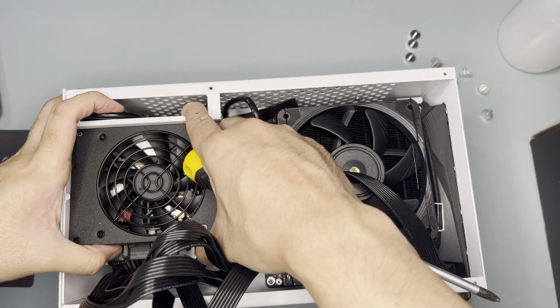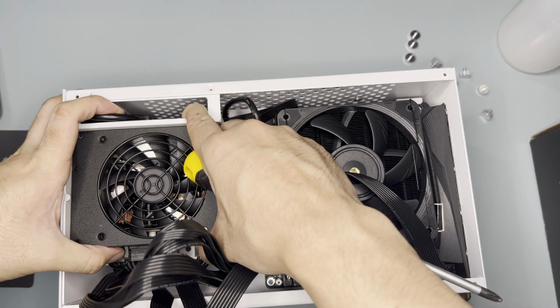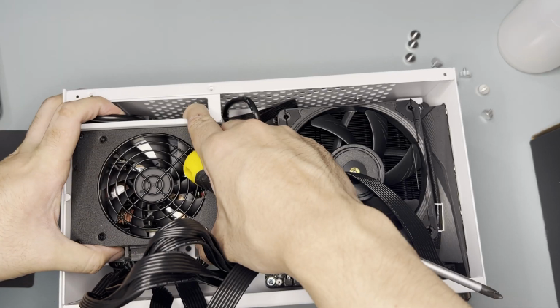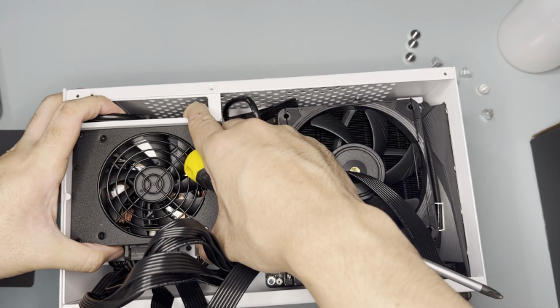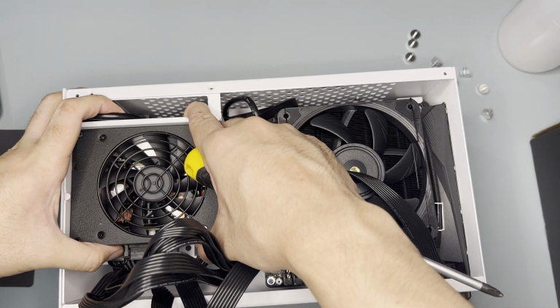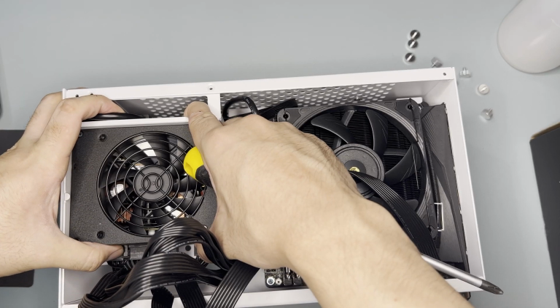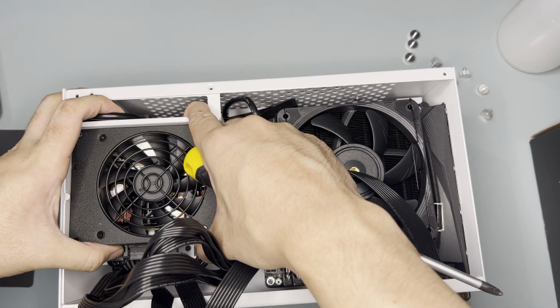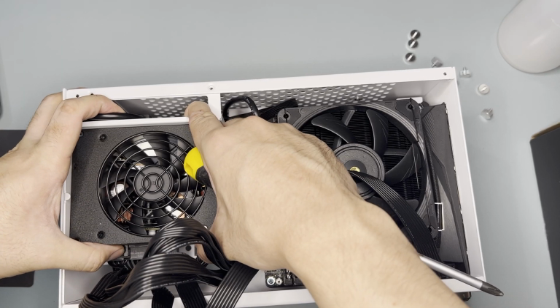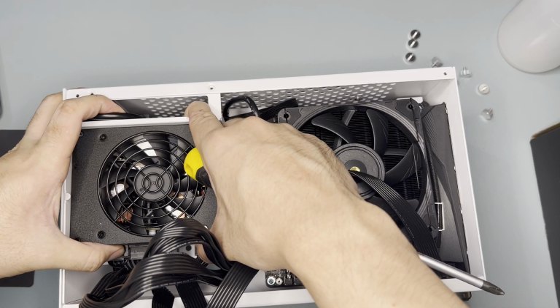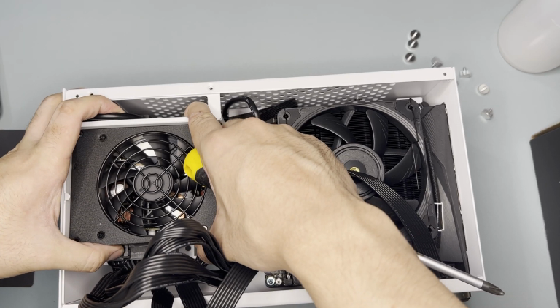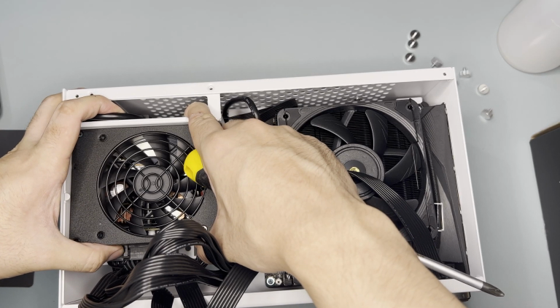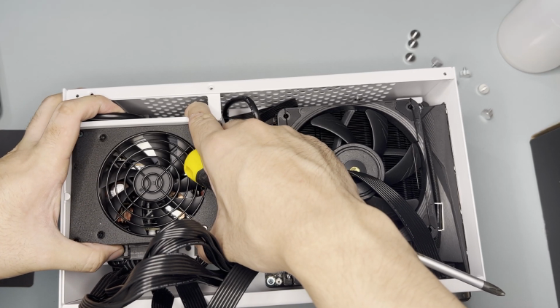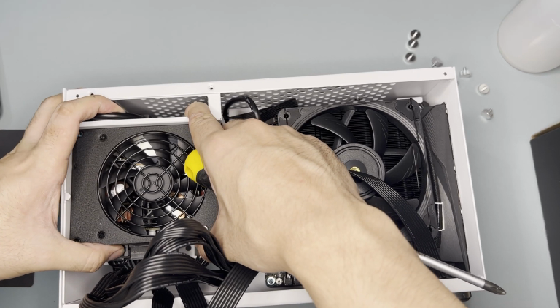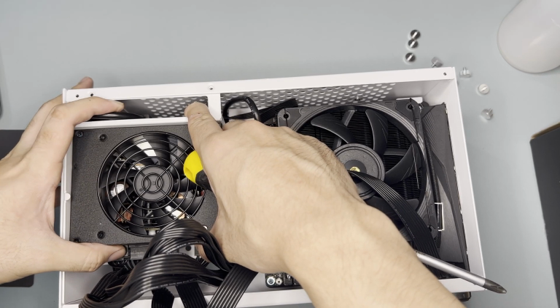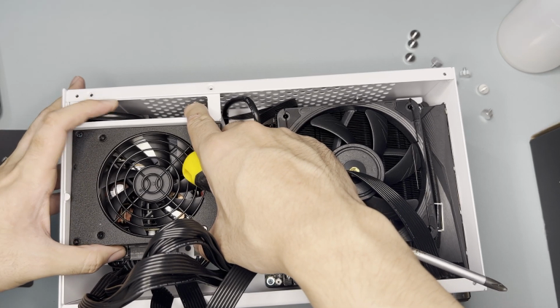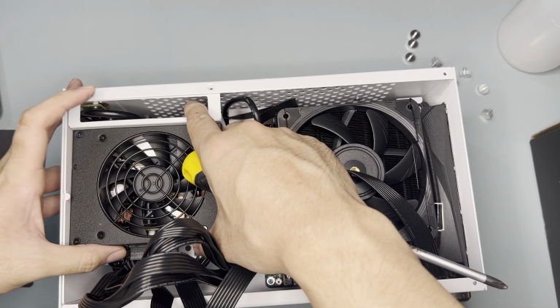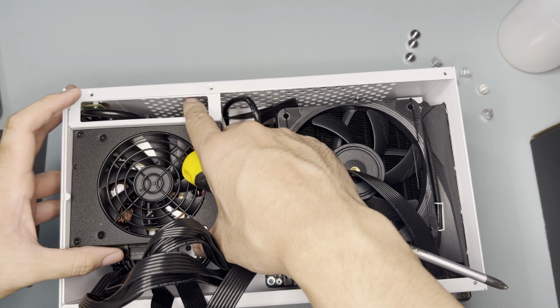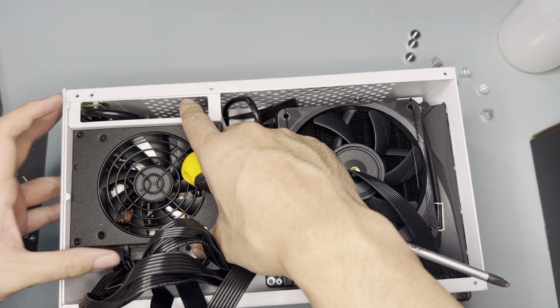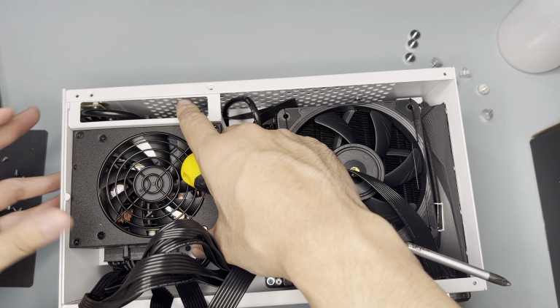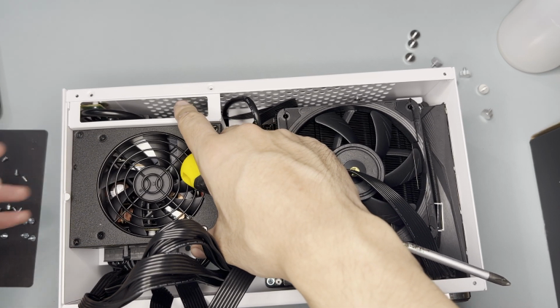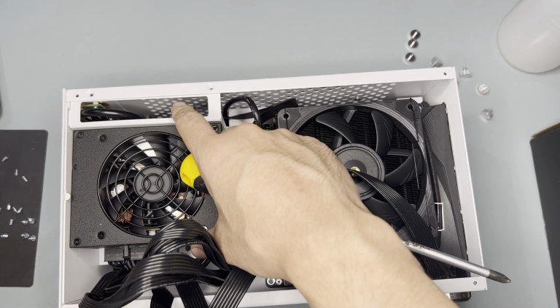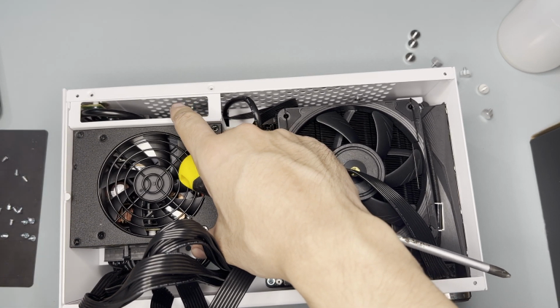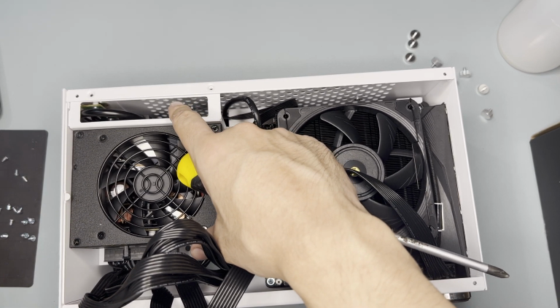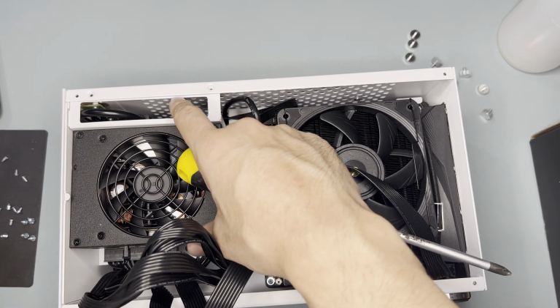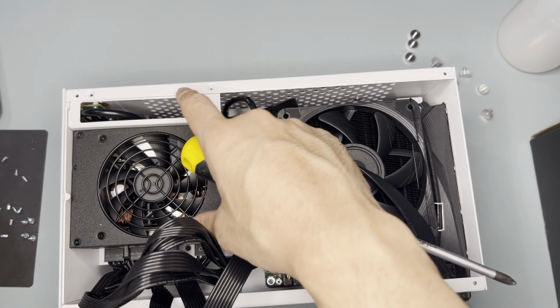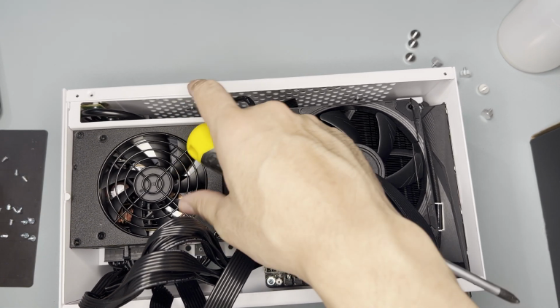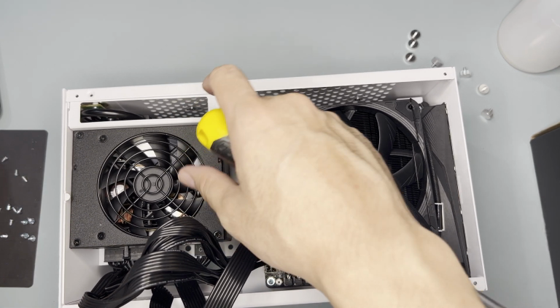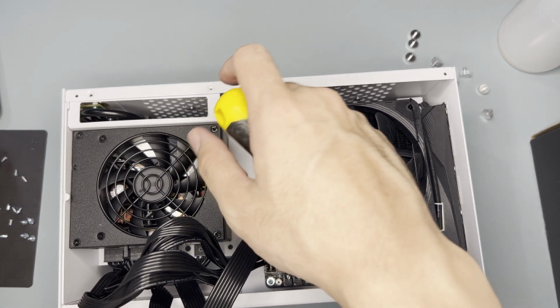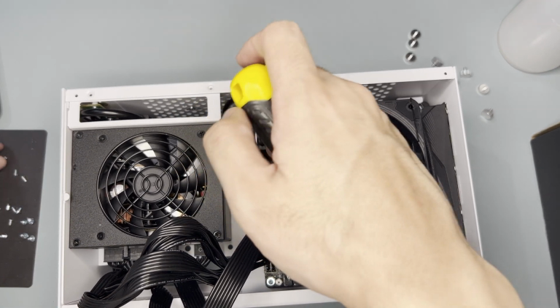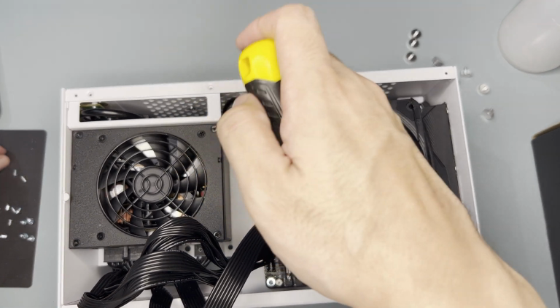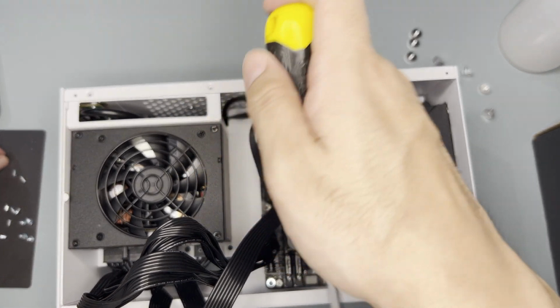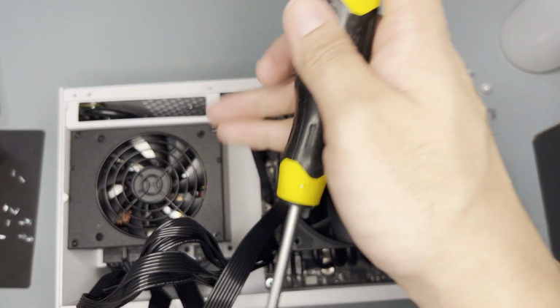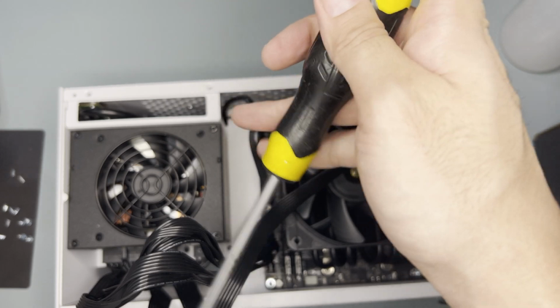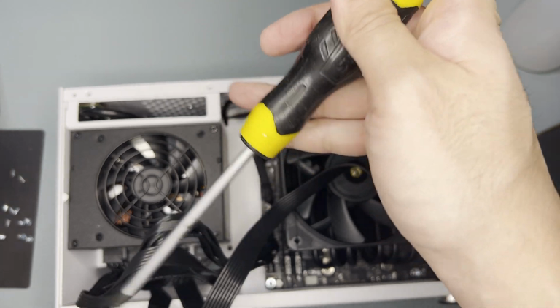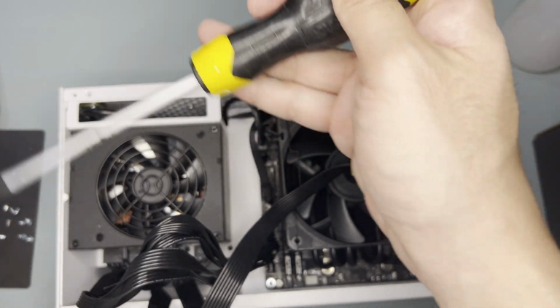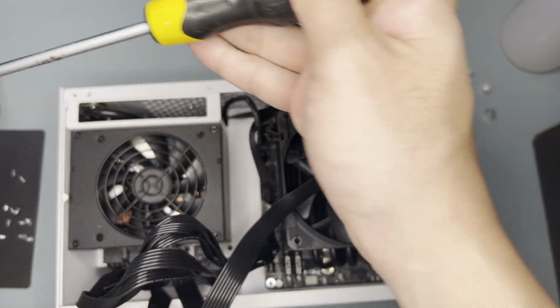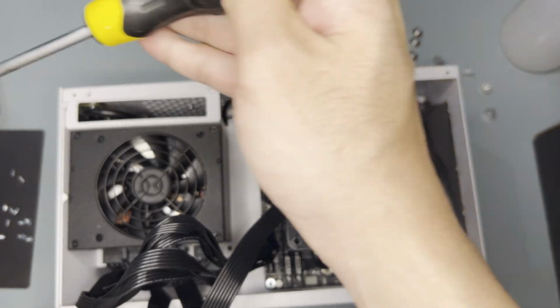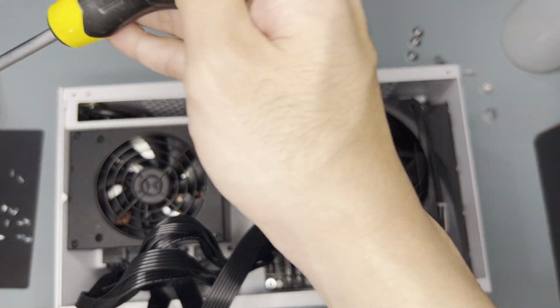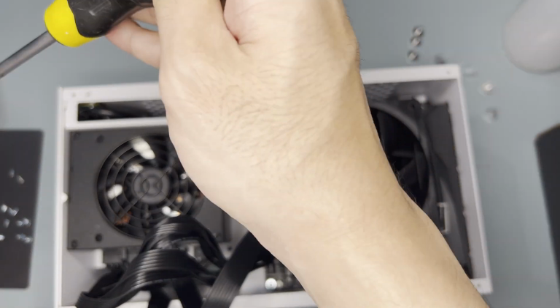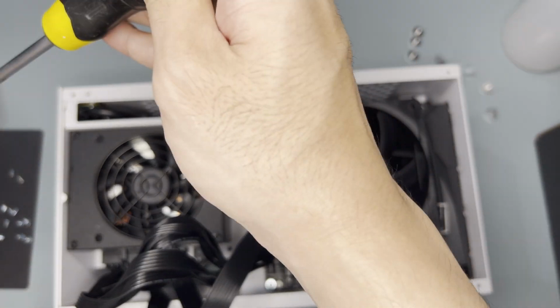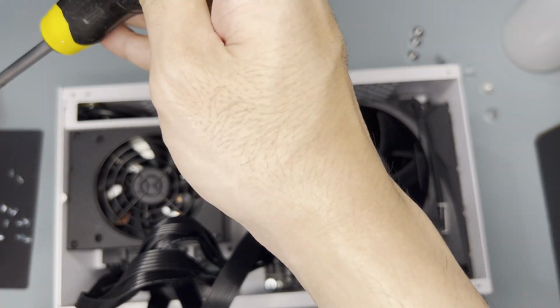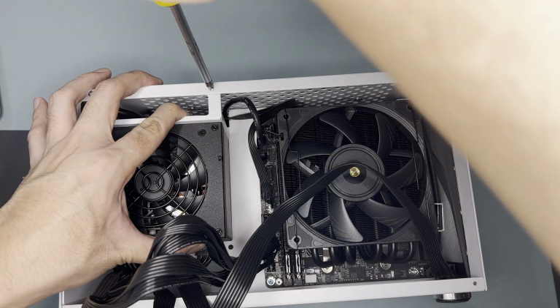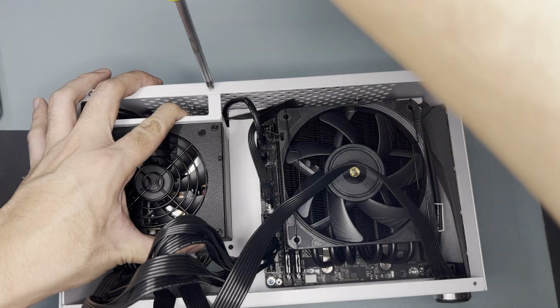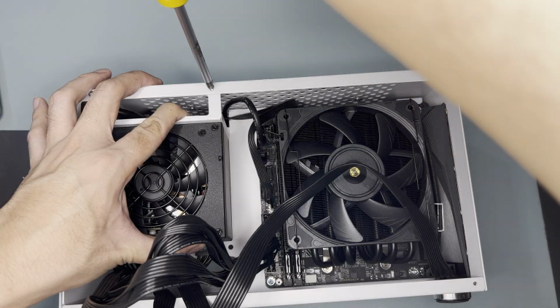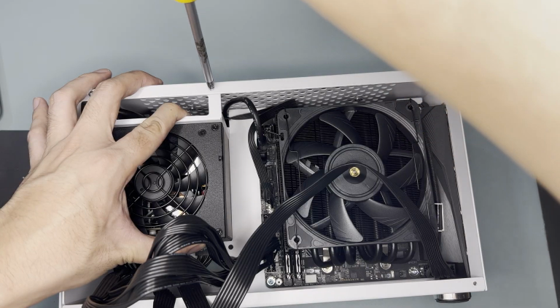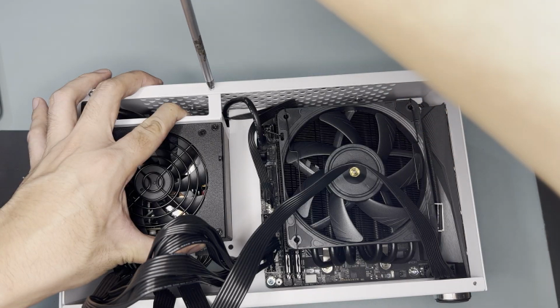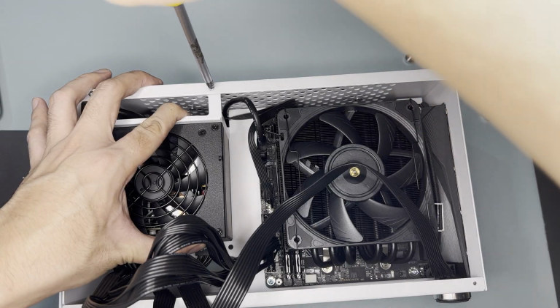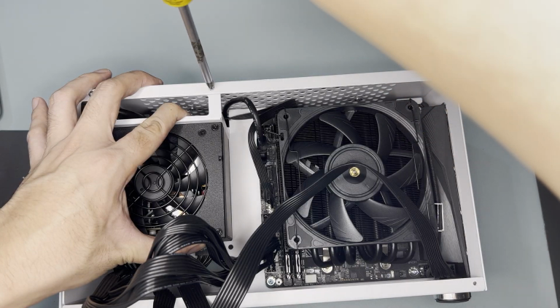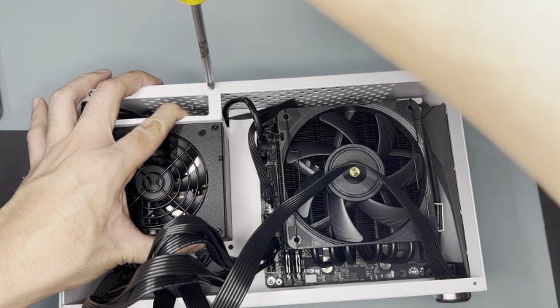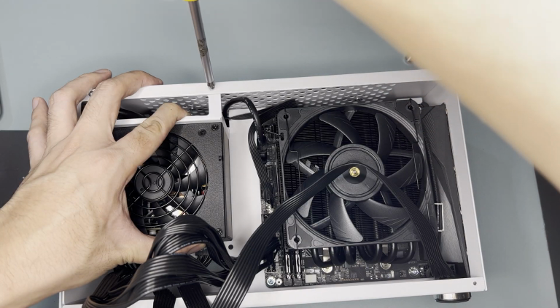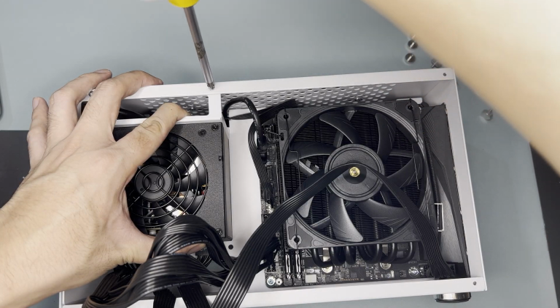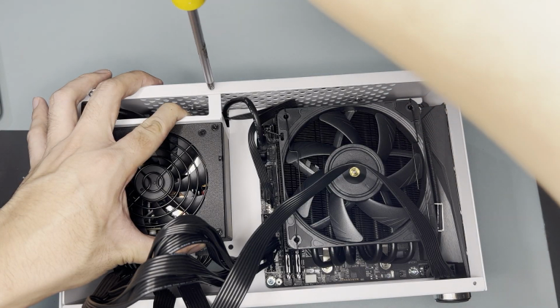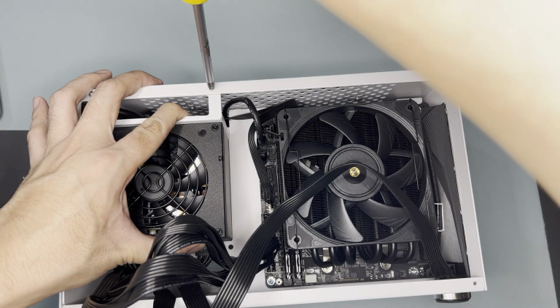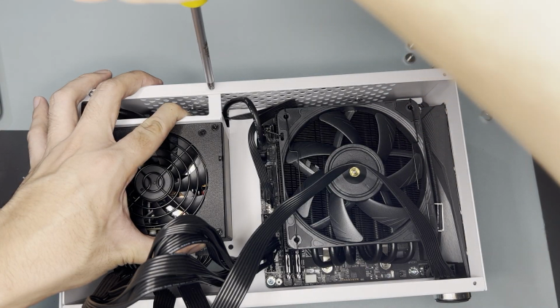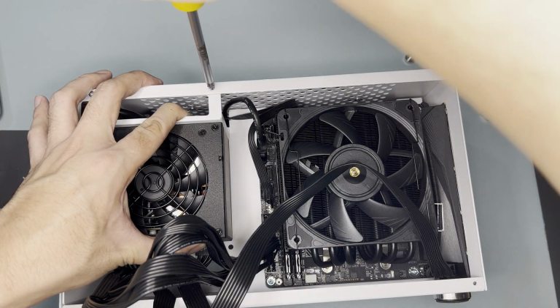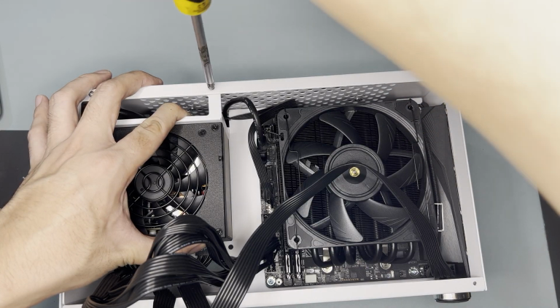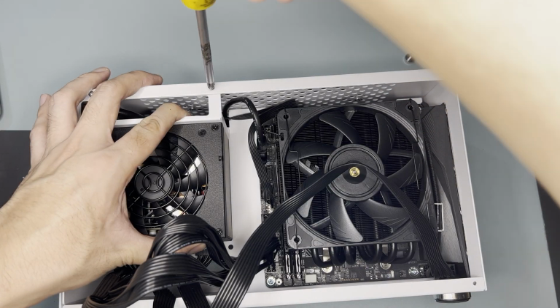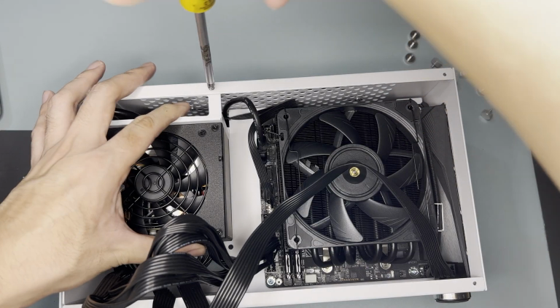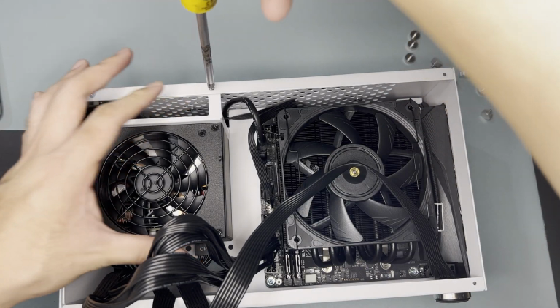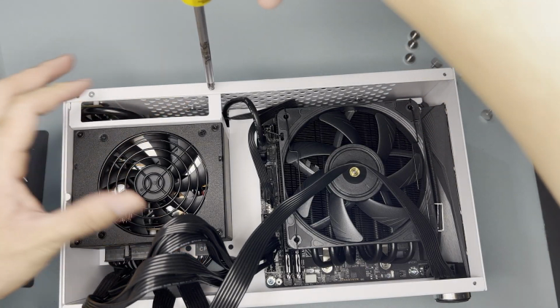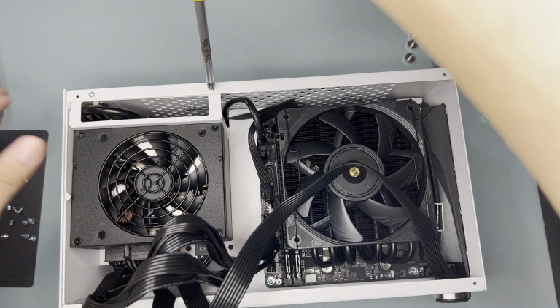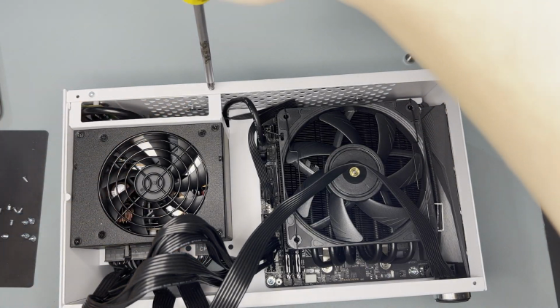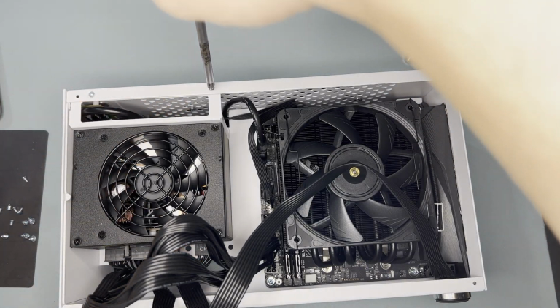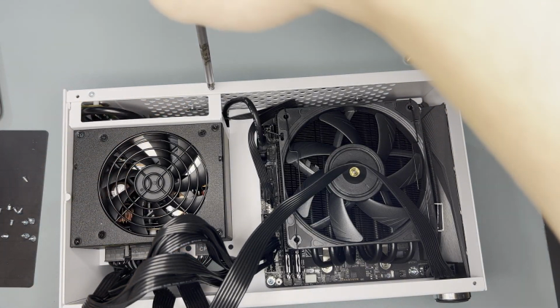At this point, while screwing the PSU mount to the spine, the screws weren't aligning well. For that, you need to do some tilting to align it properly.